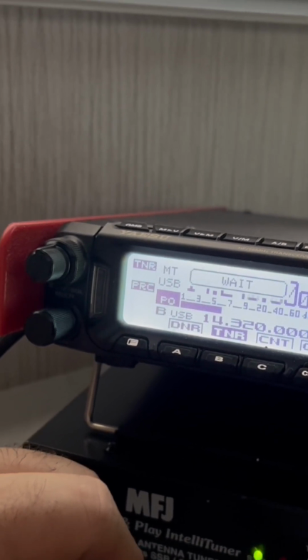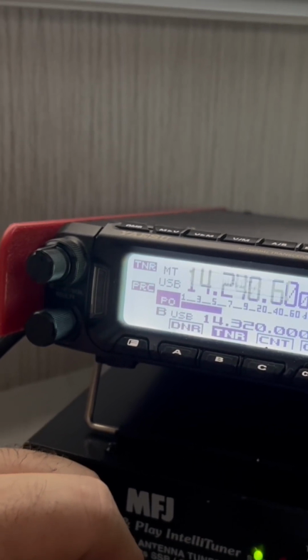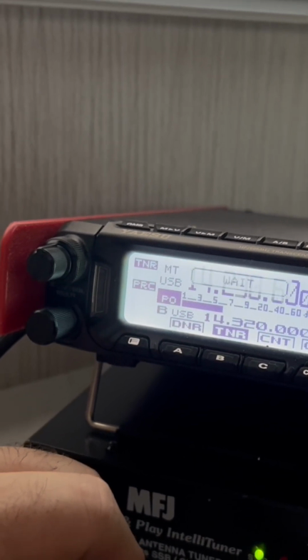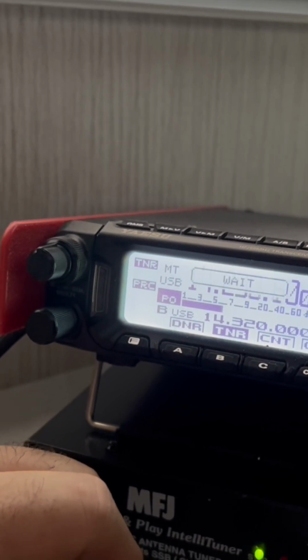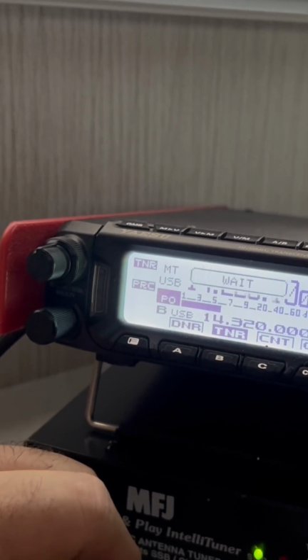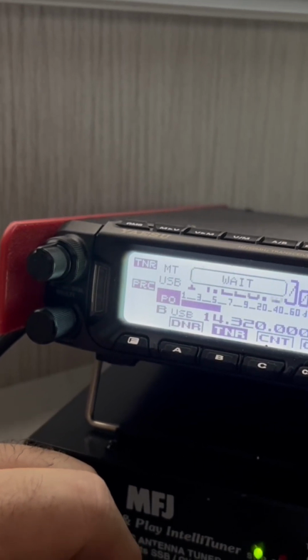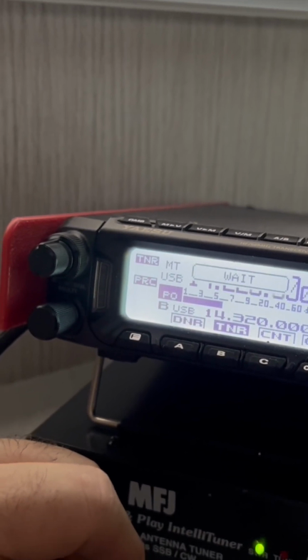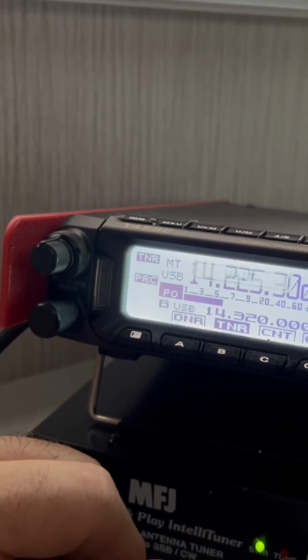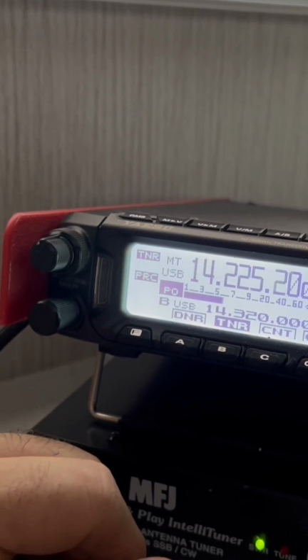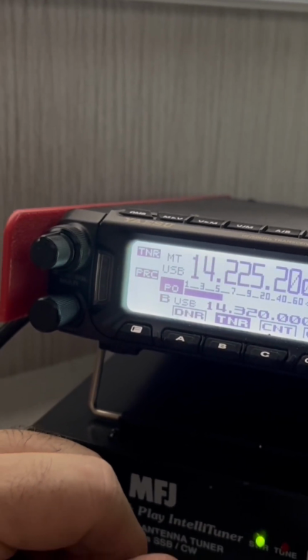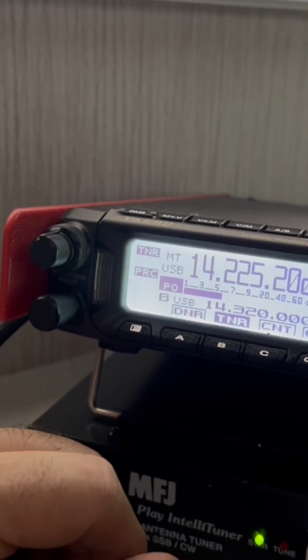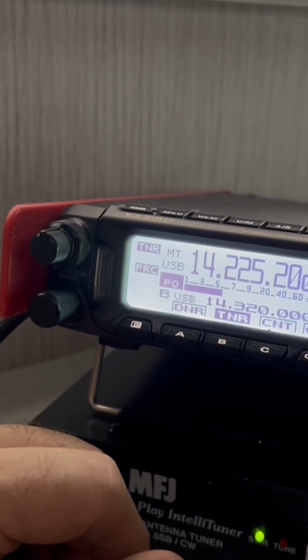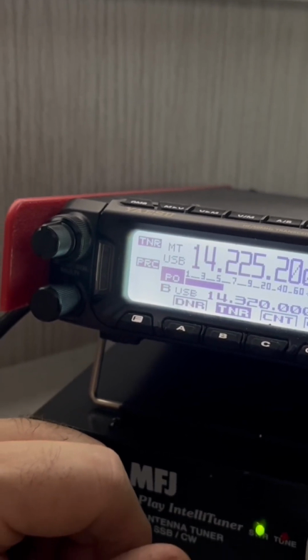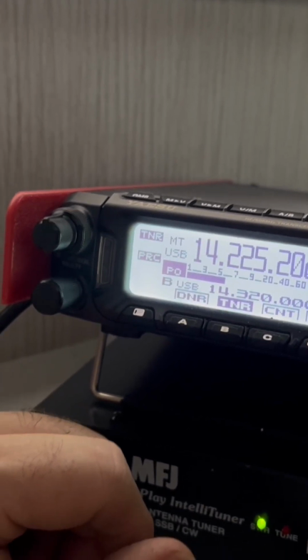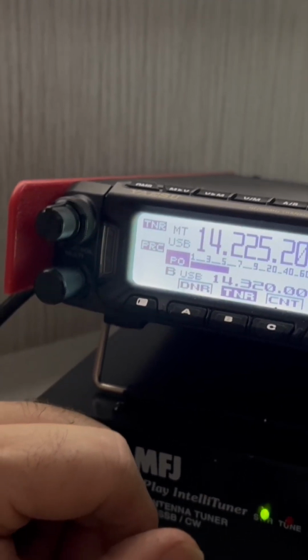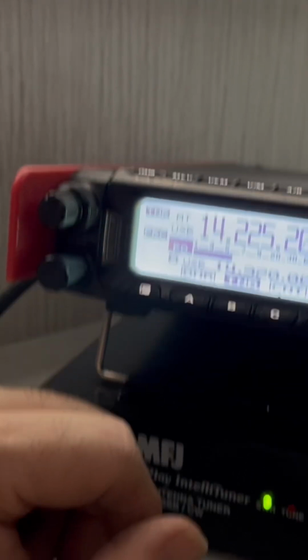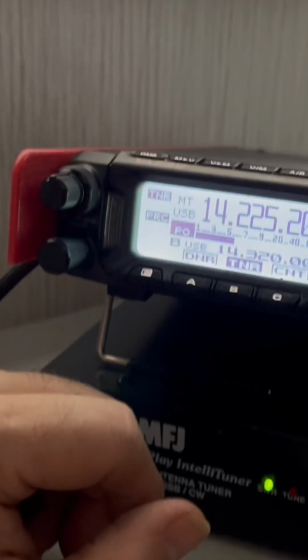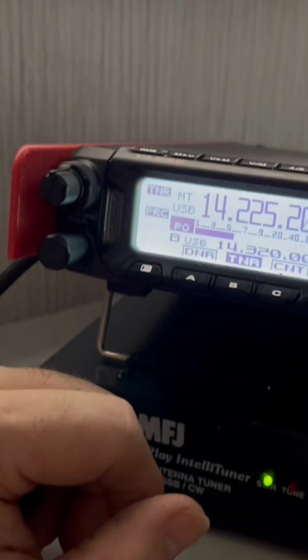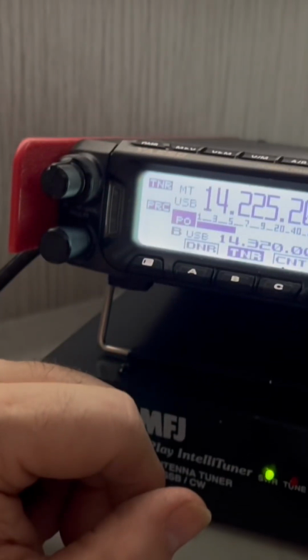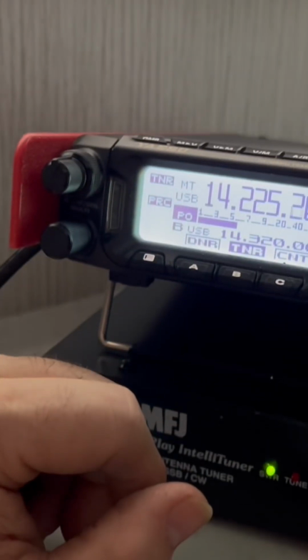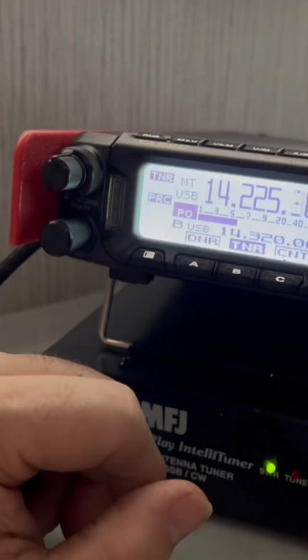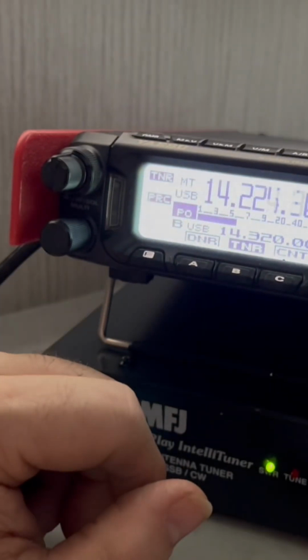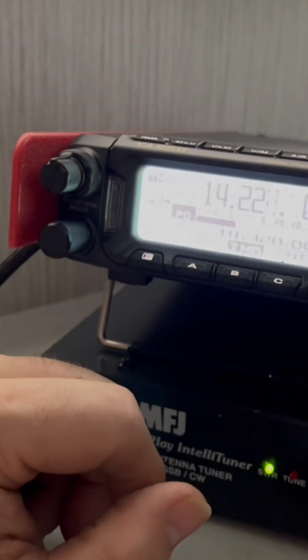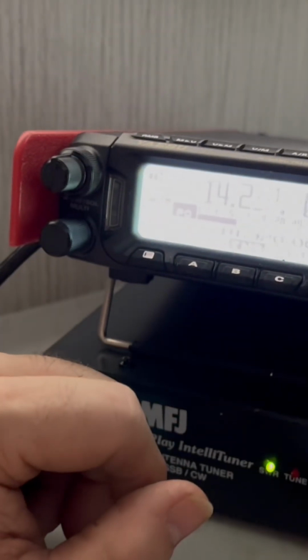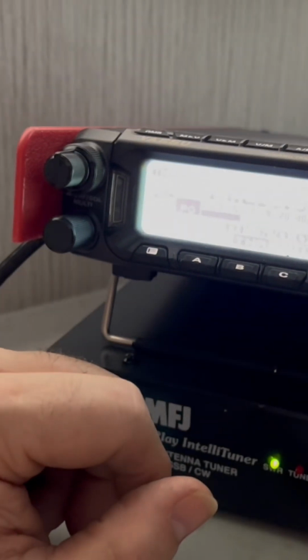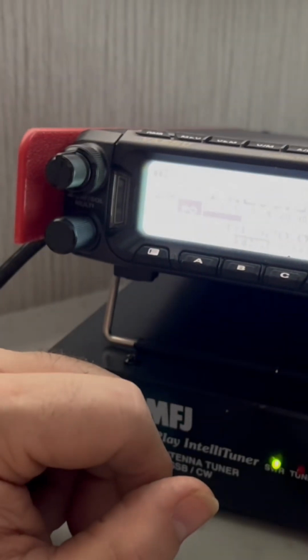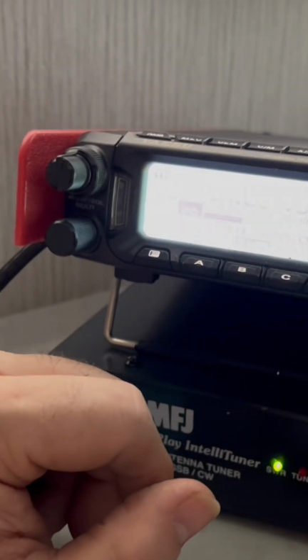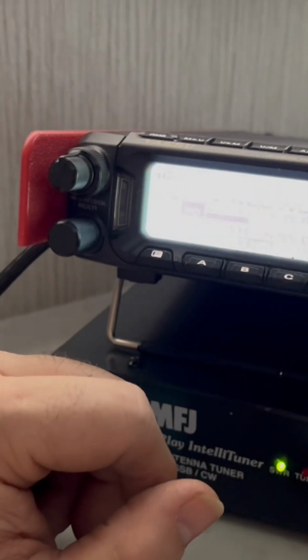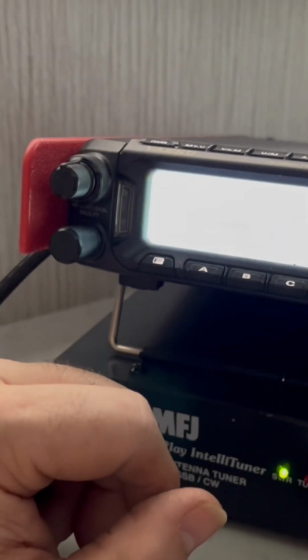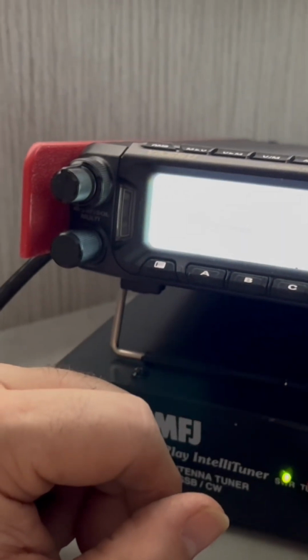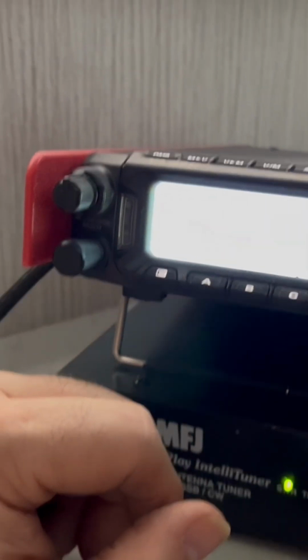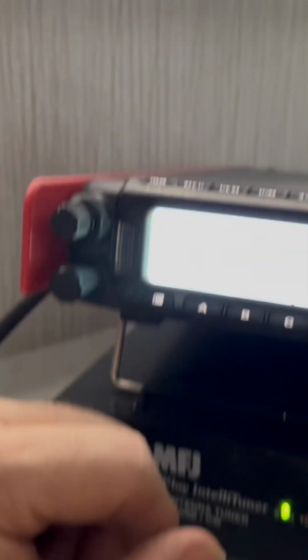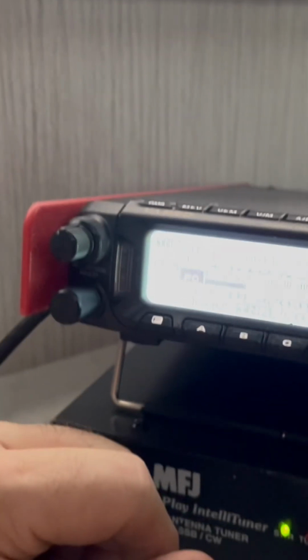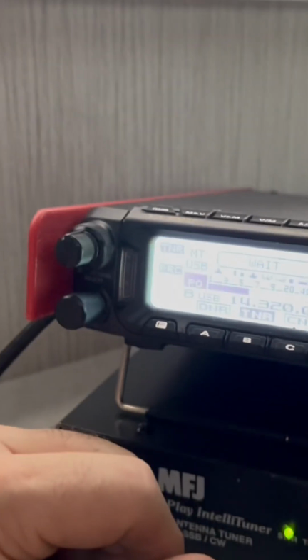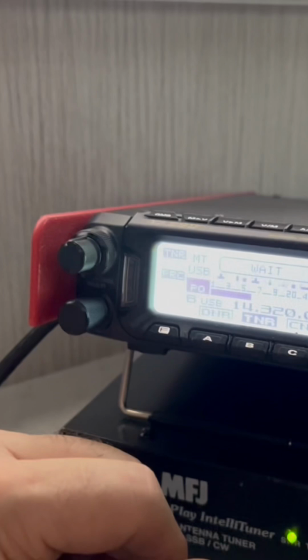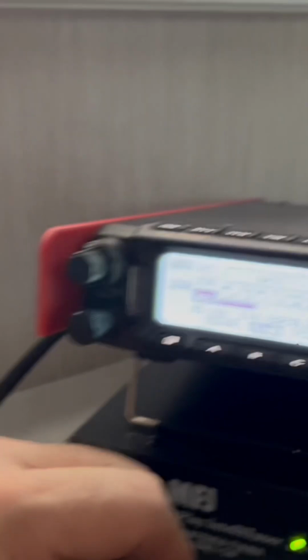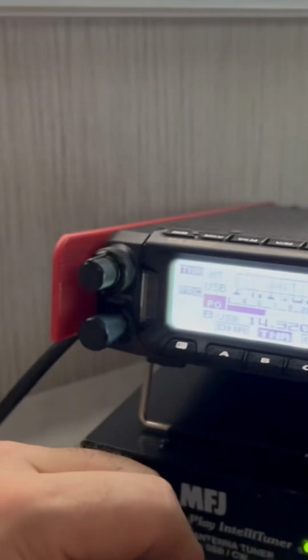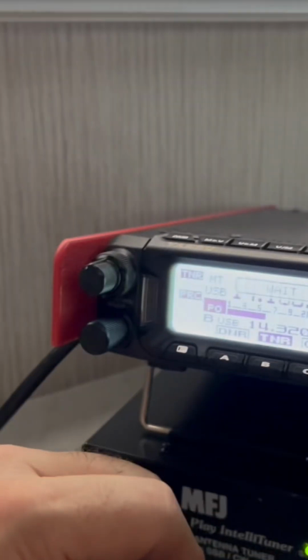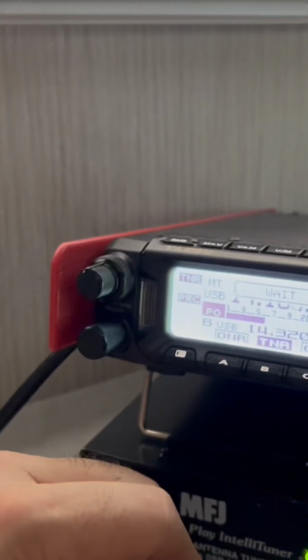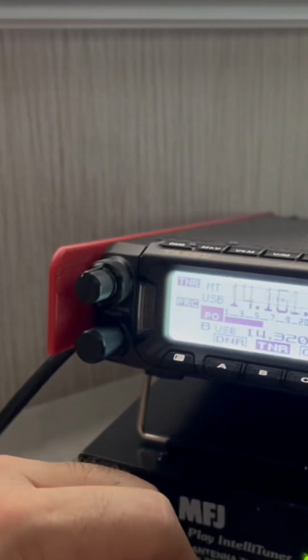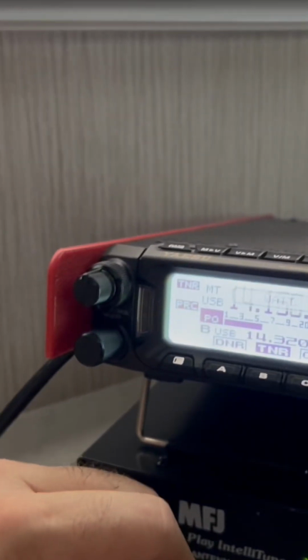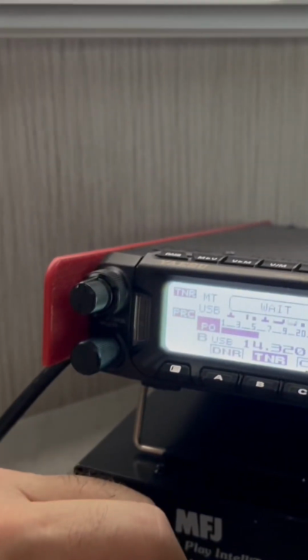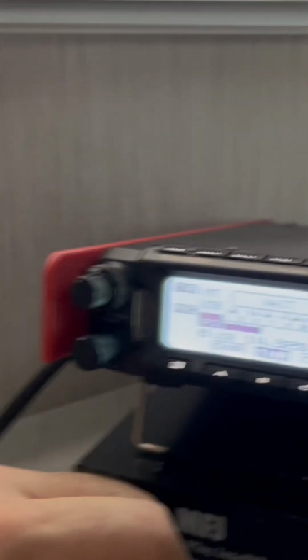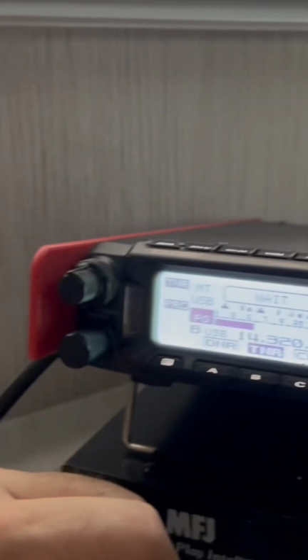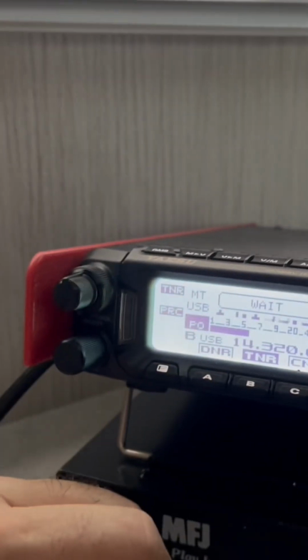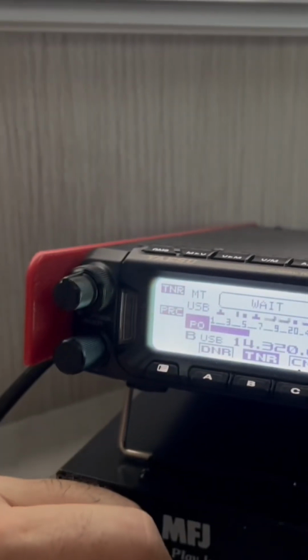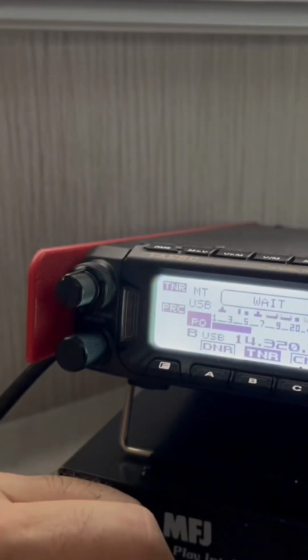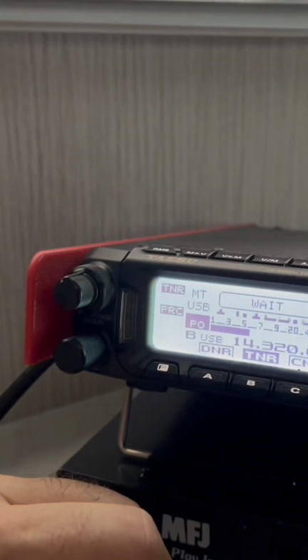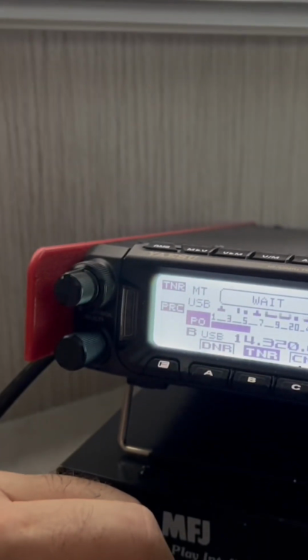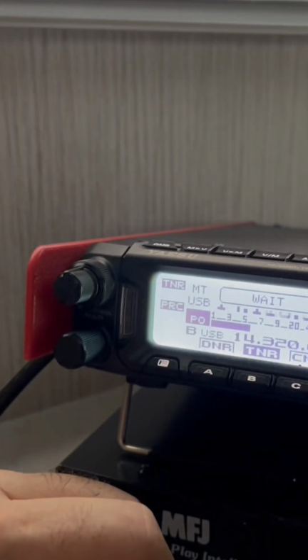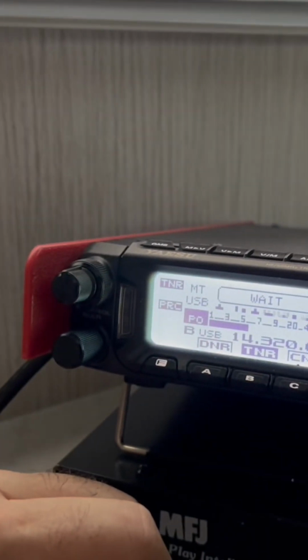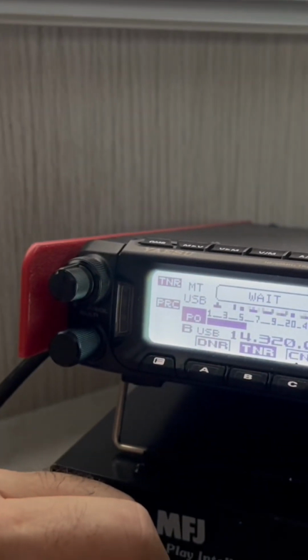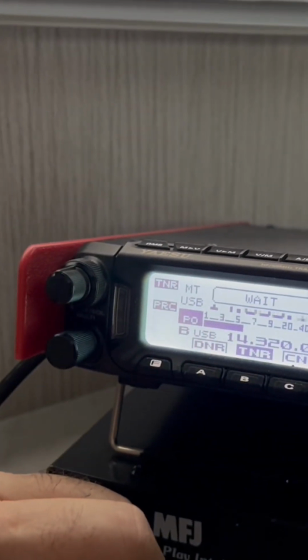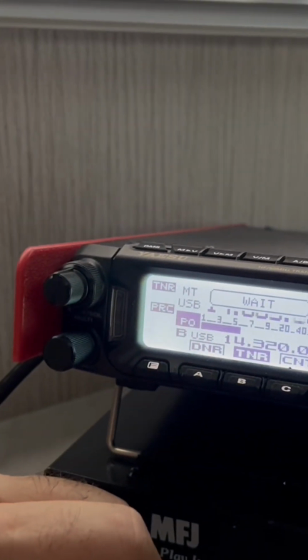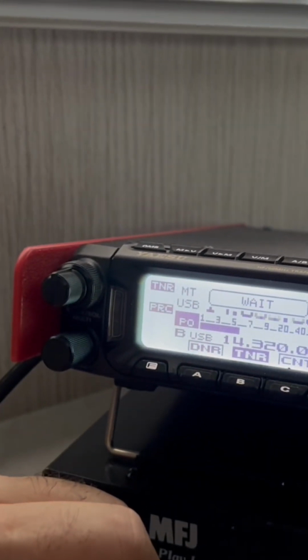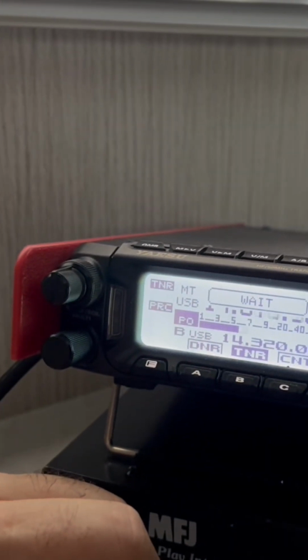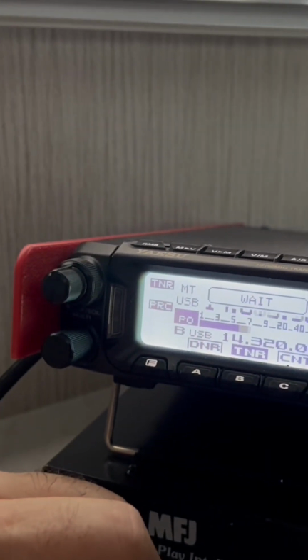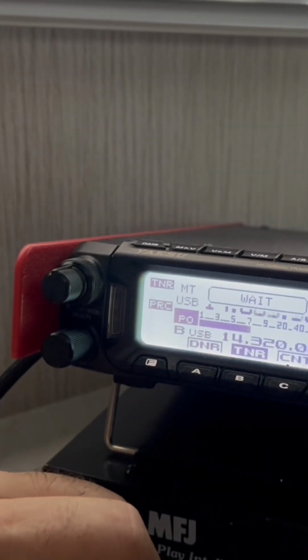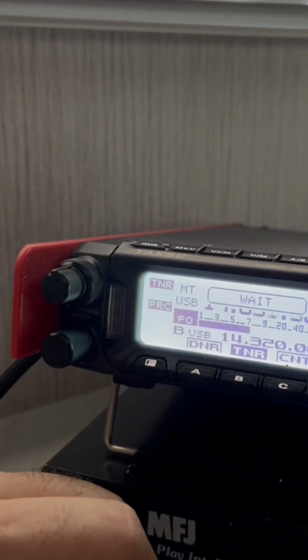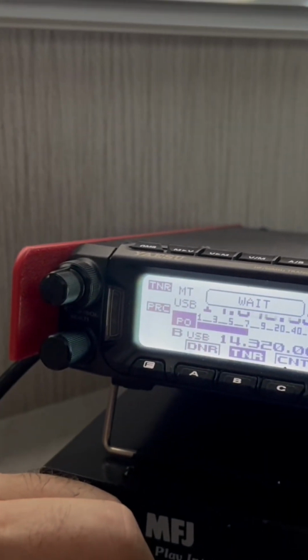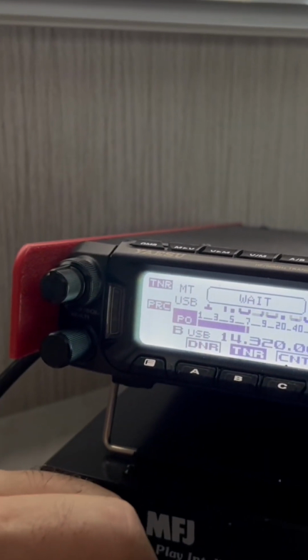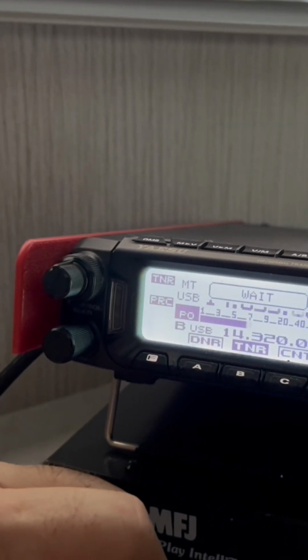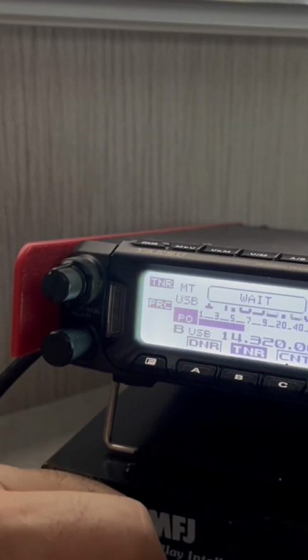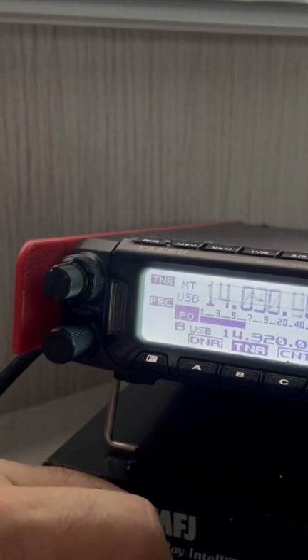From now on as he tunes, you'll see it pop up and say 'wait' — that's the radio telling the antenna tuner what frequency it's on, and when the antenna tuner recalls the match for that frequency.